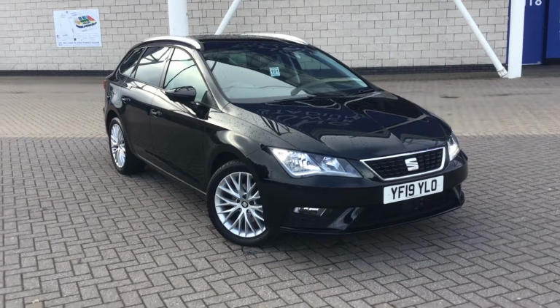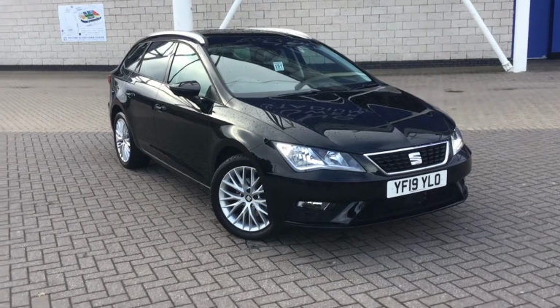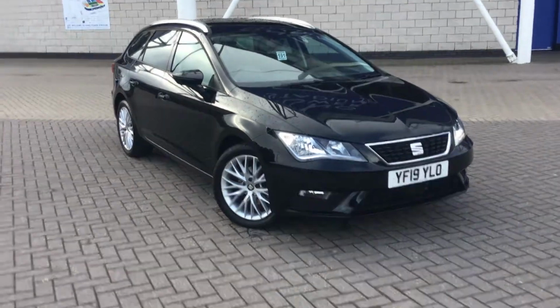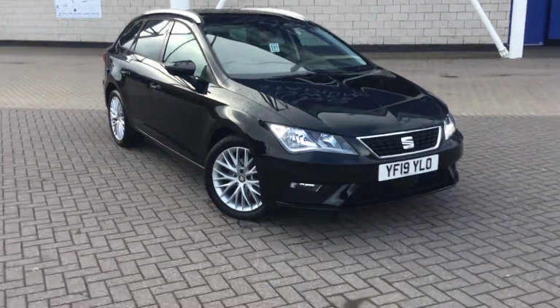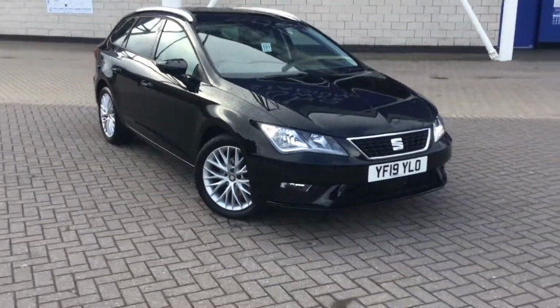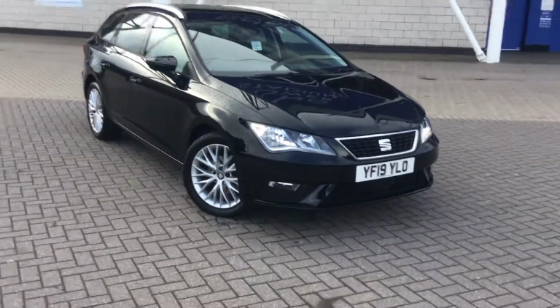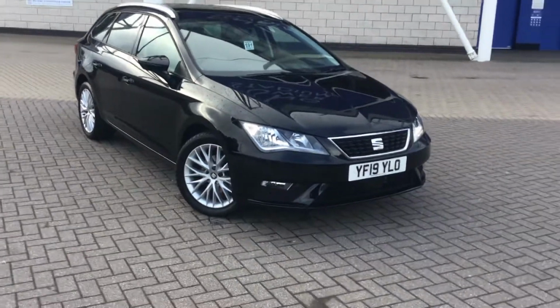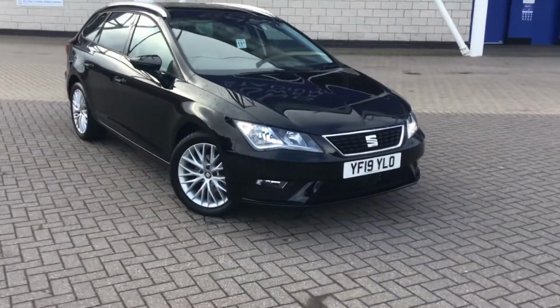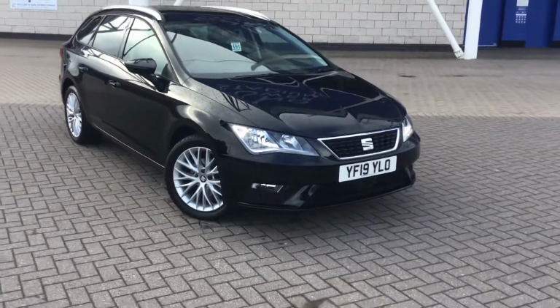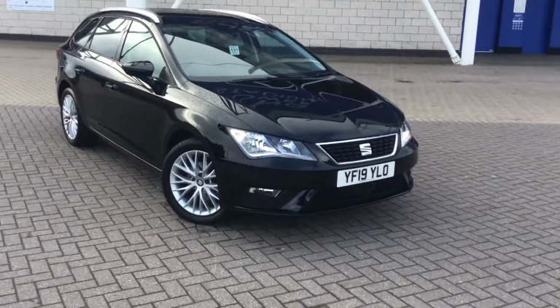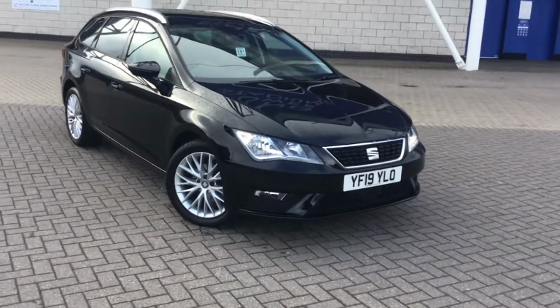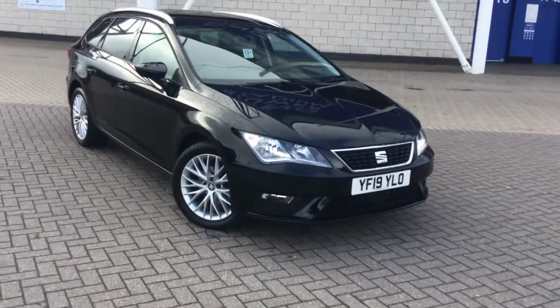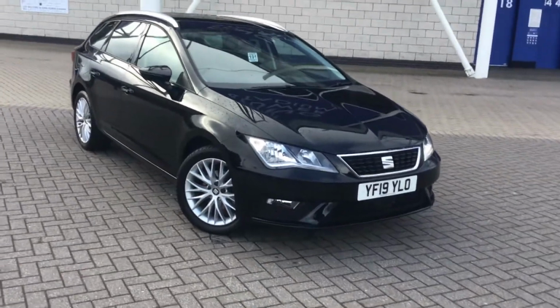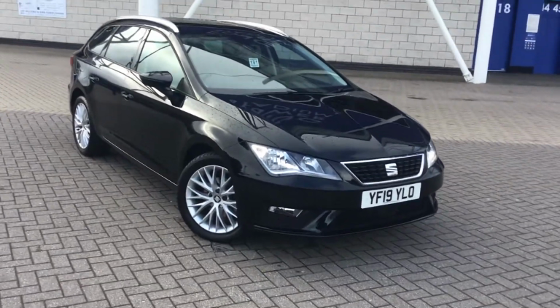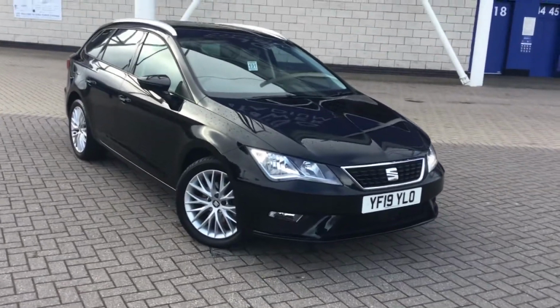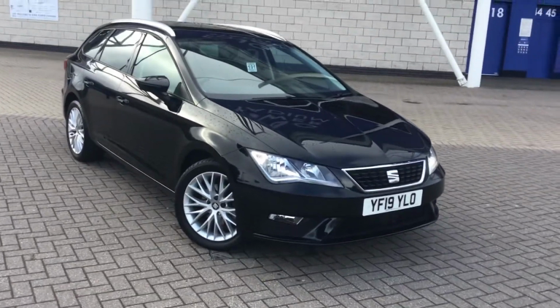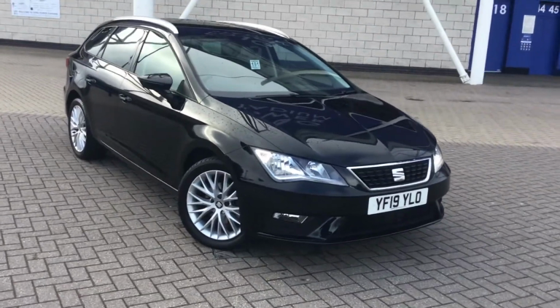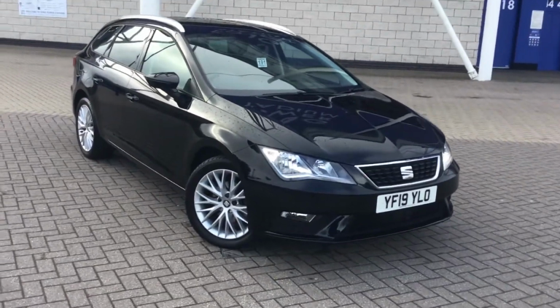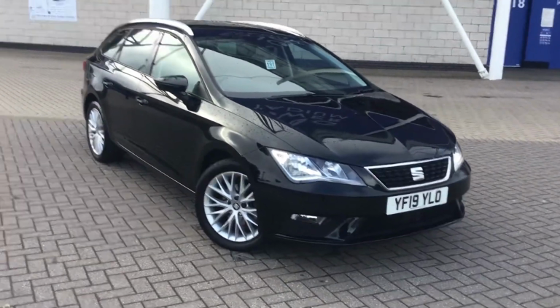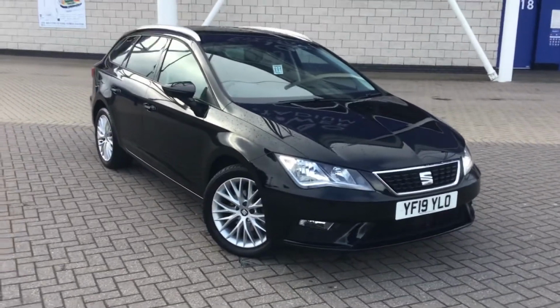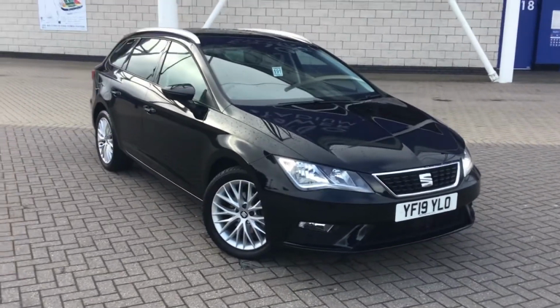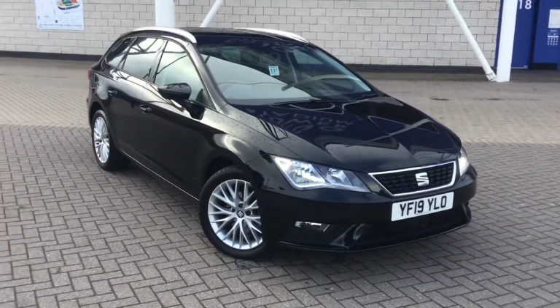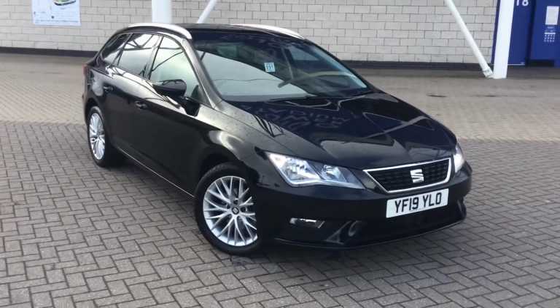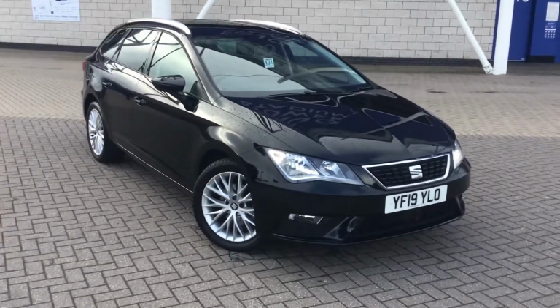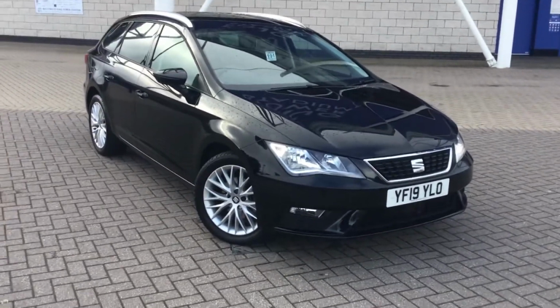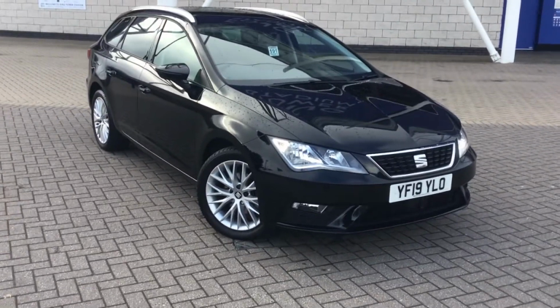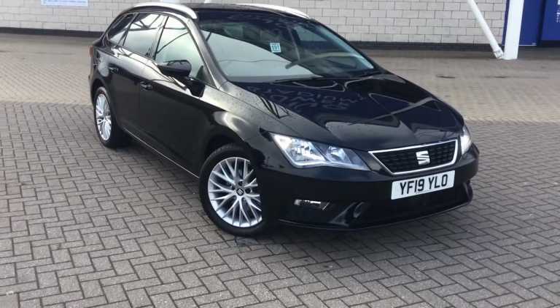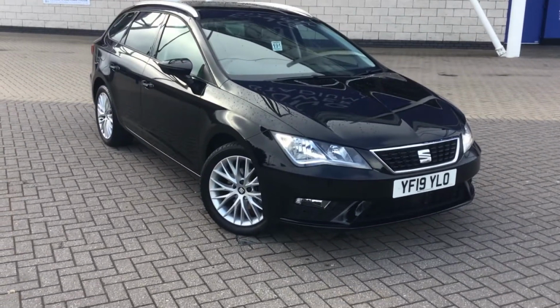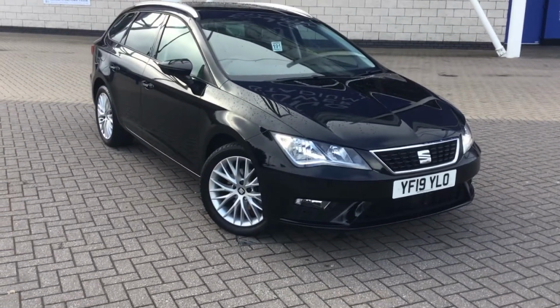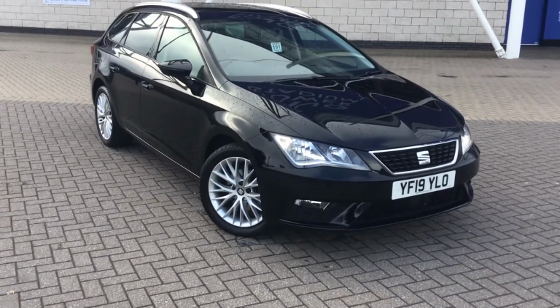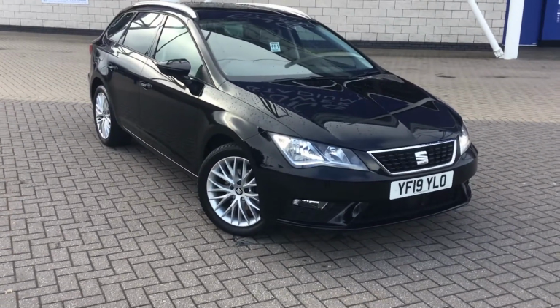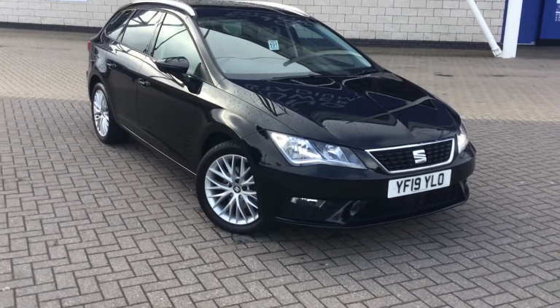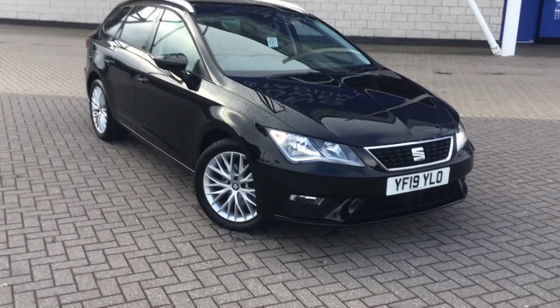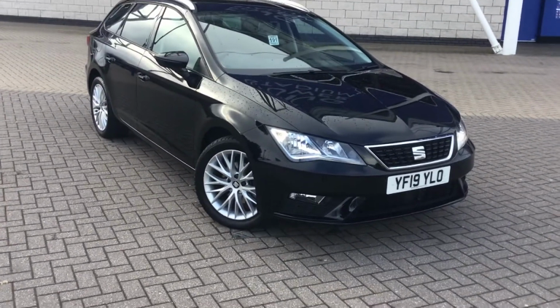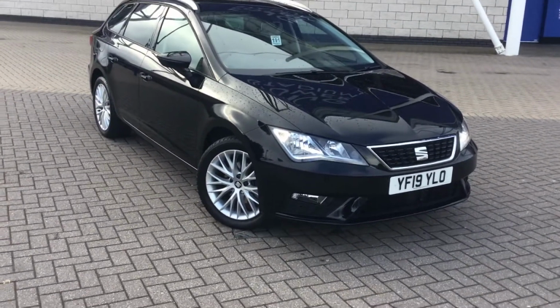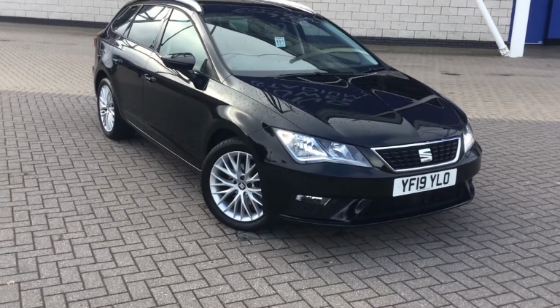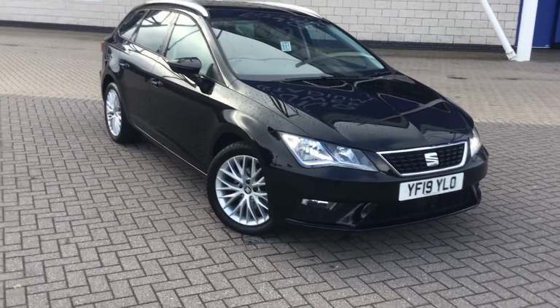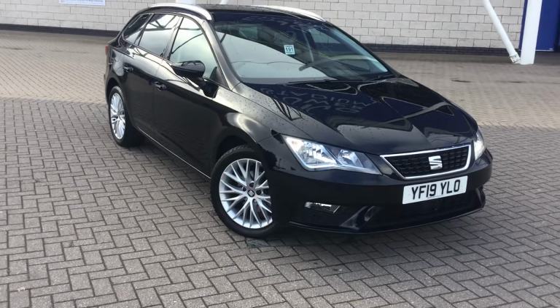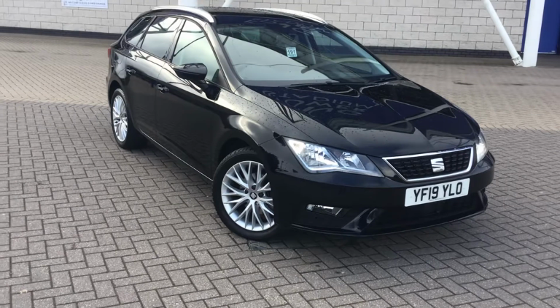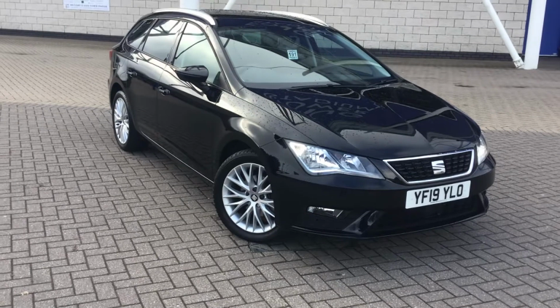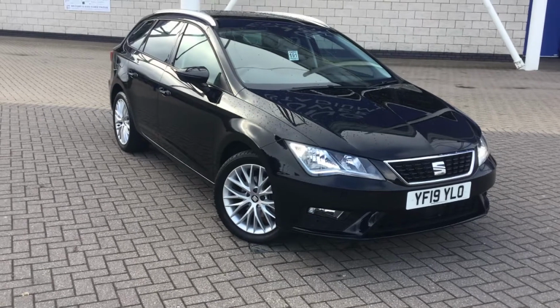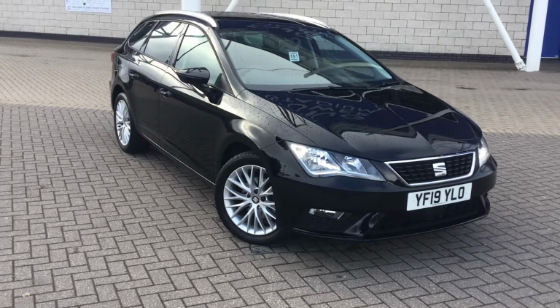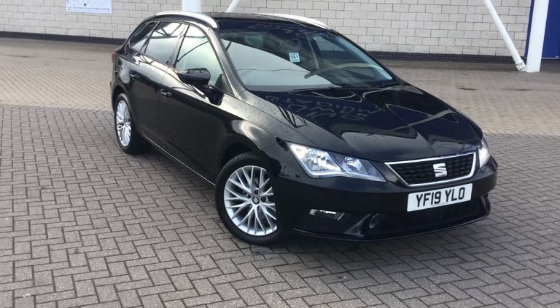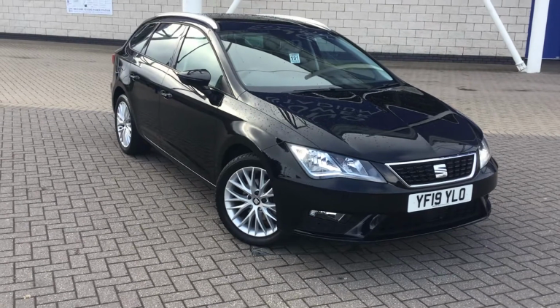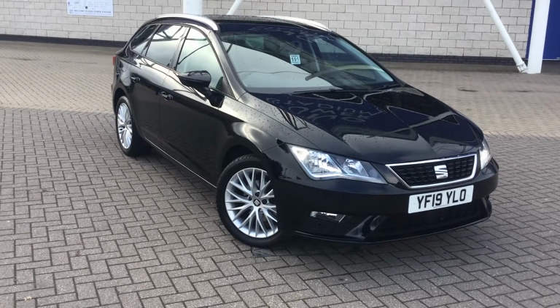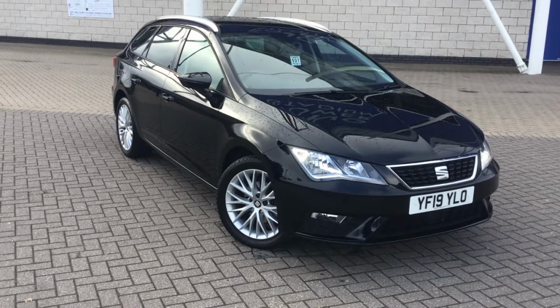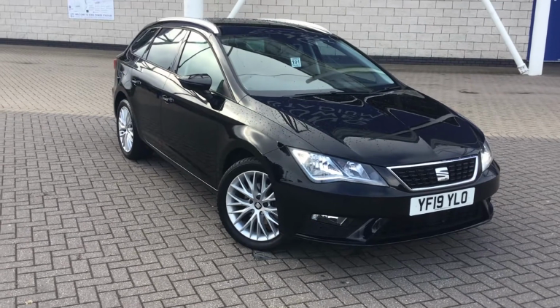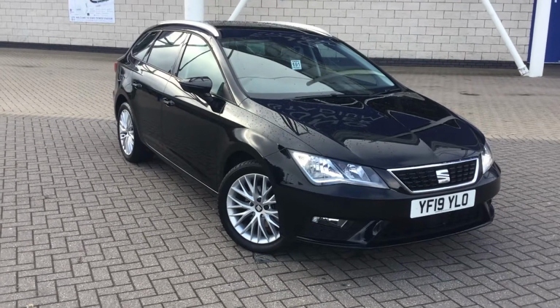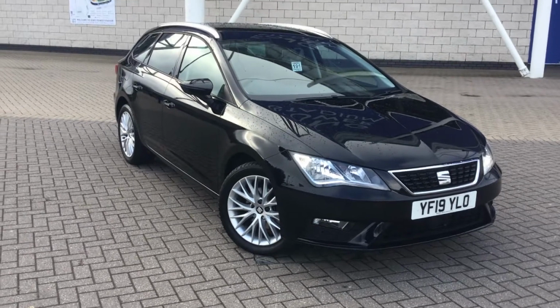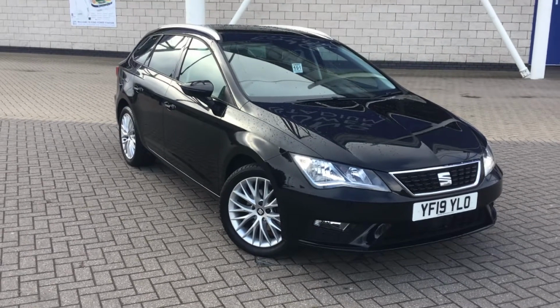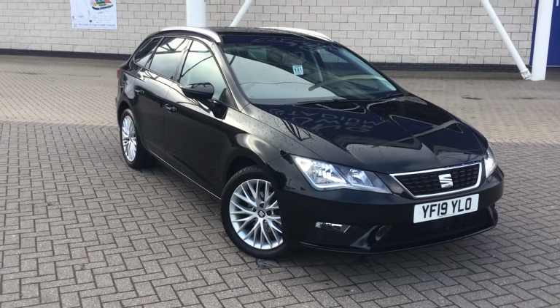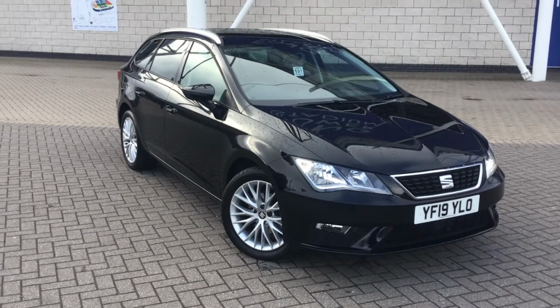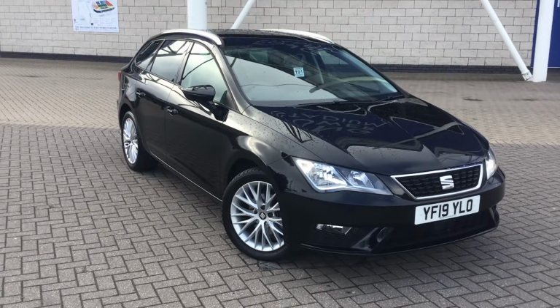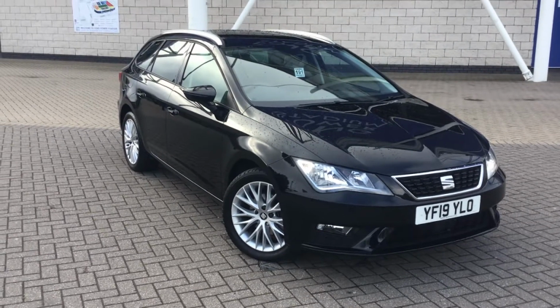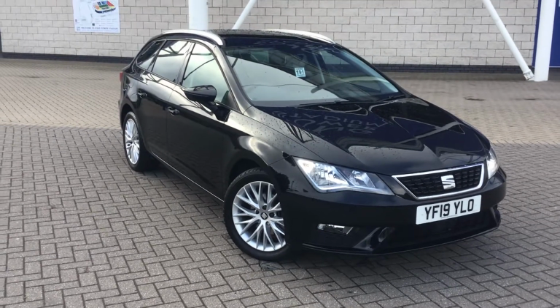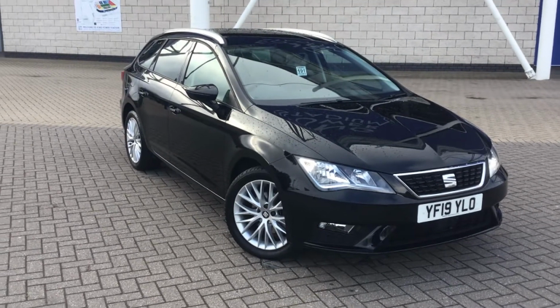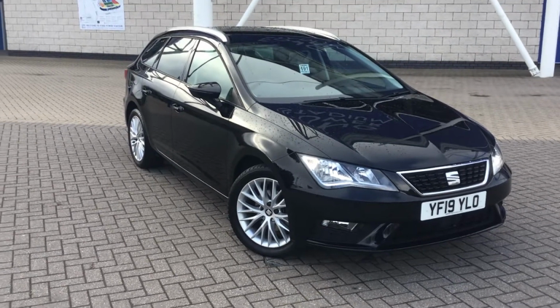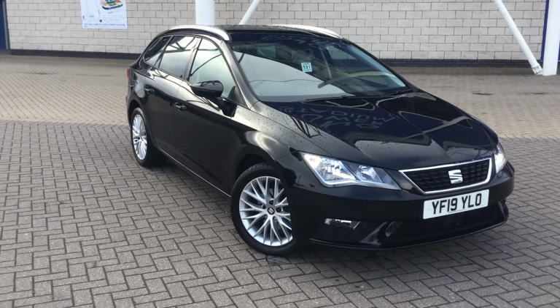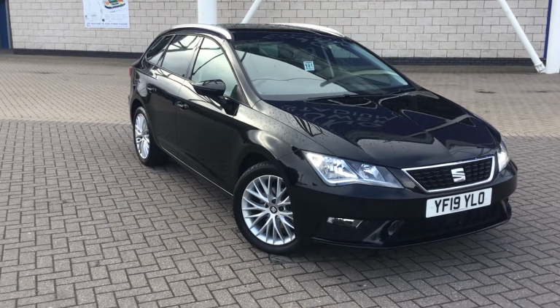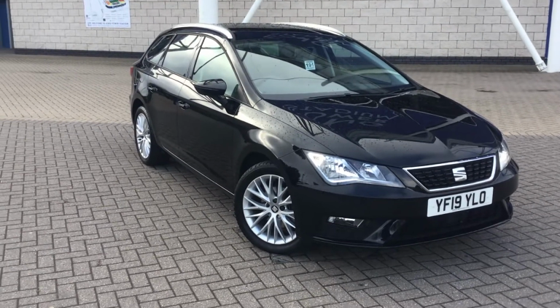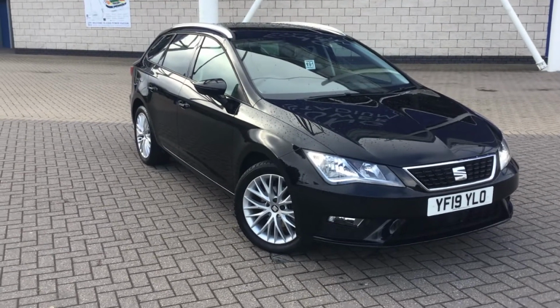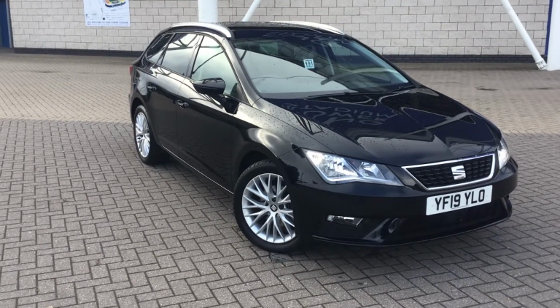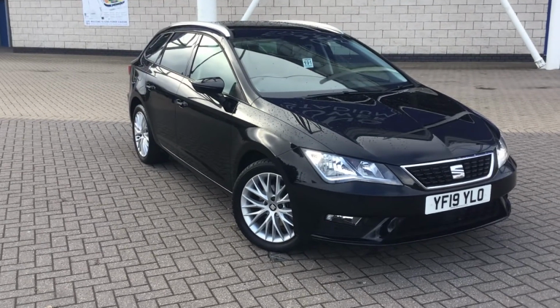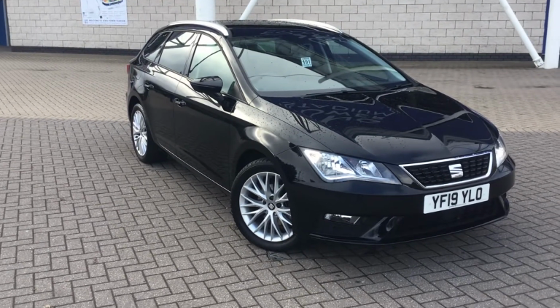Hello, my name is Matthew at Michael Seat in Leicester. Welcome to the video presentation of one of the lovely Leons I have here.